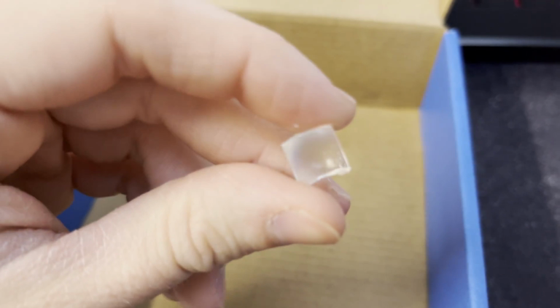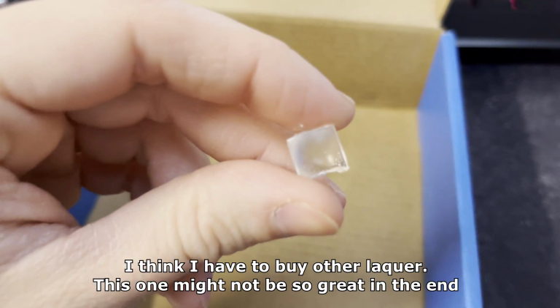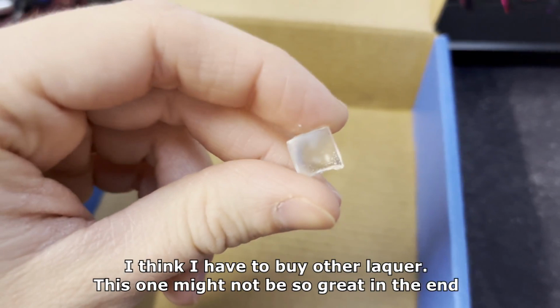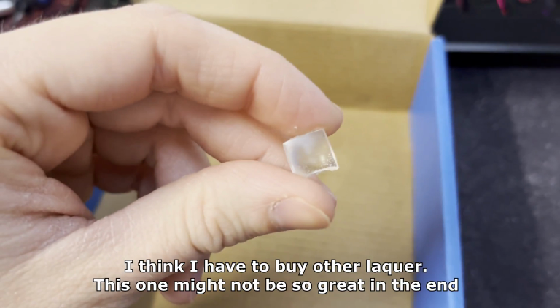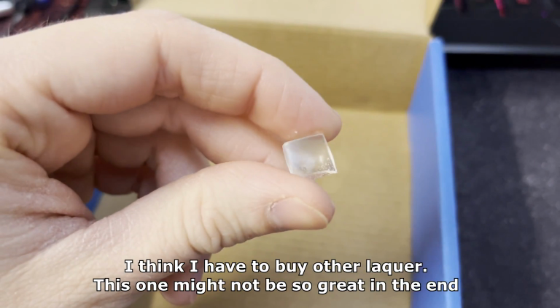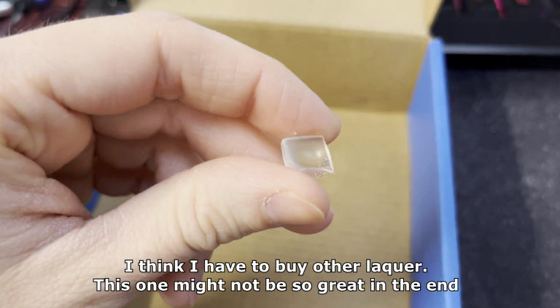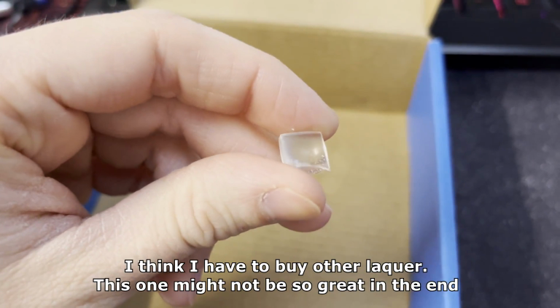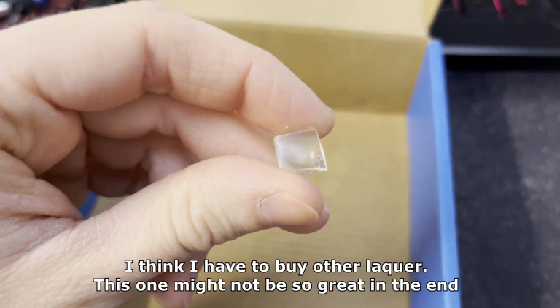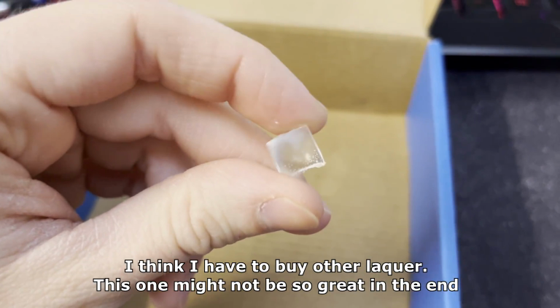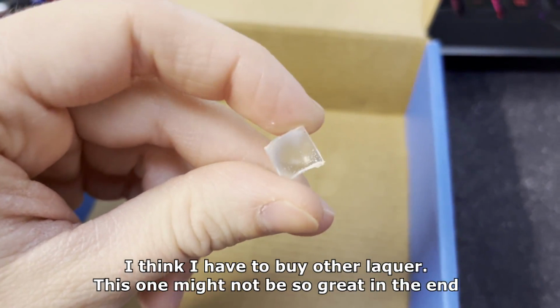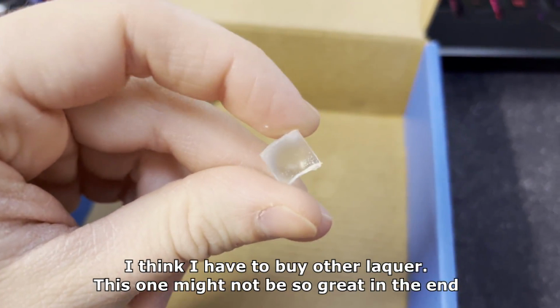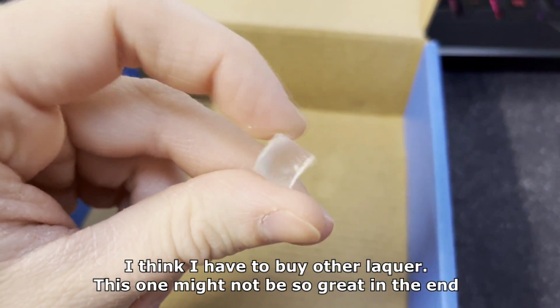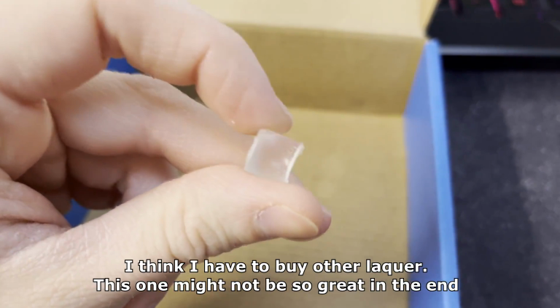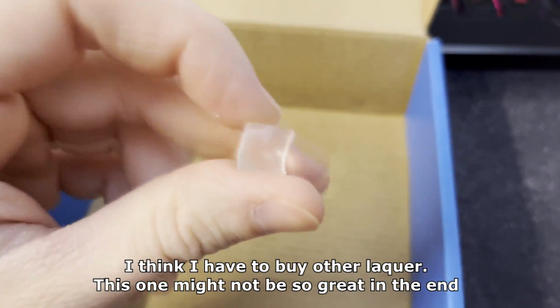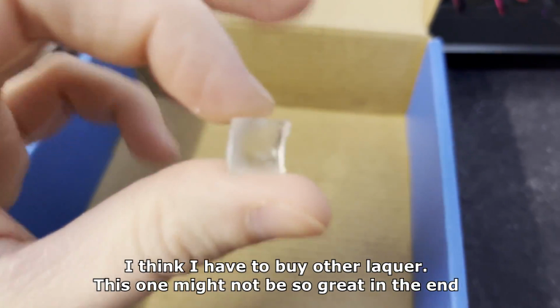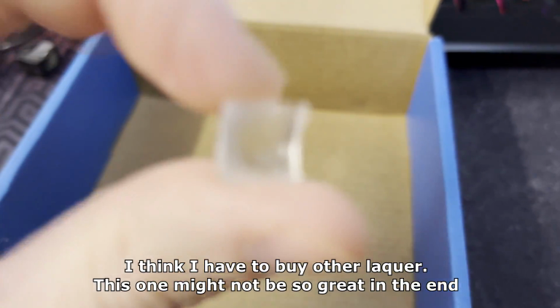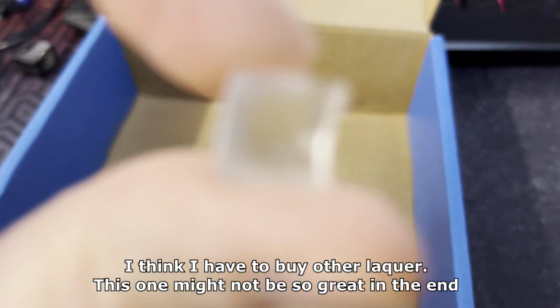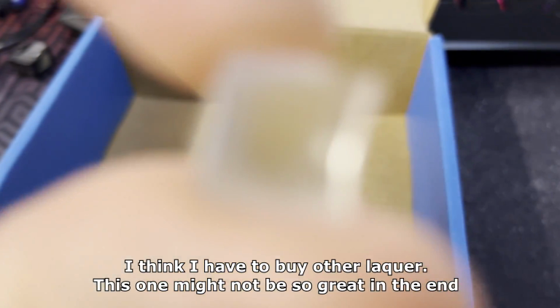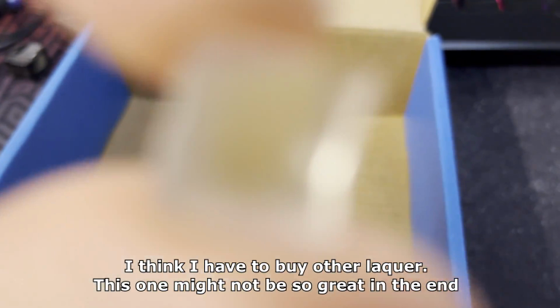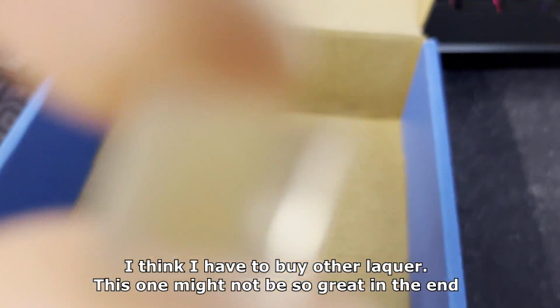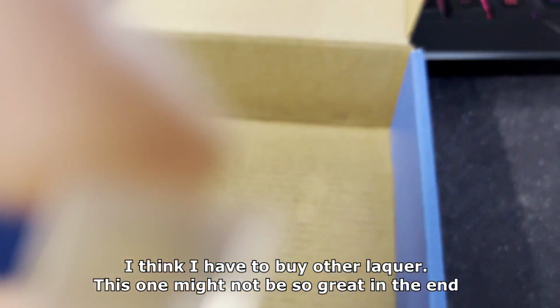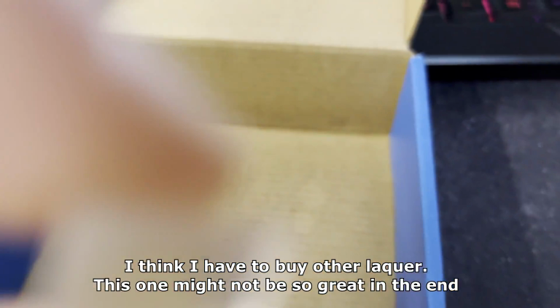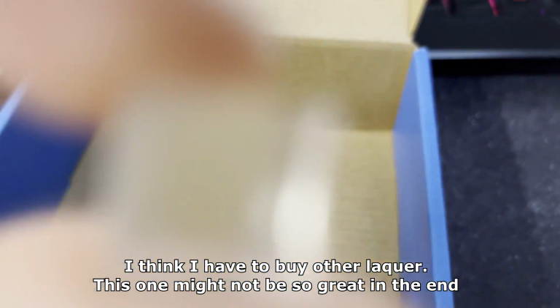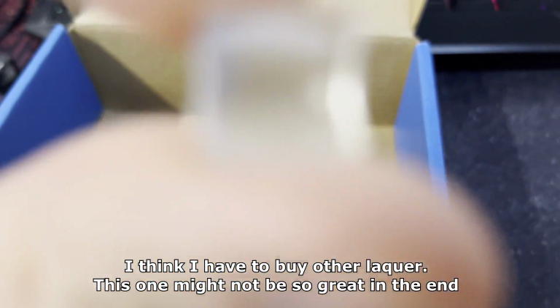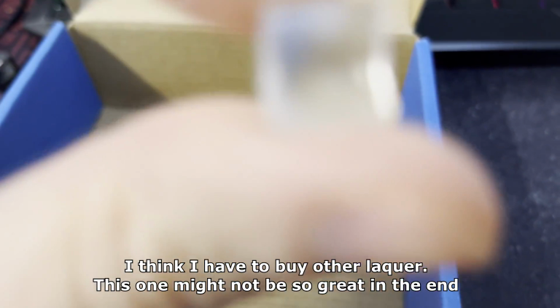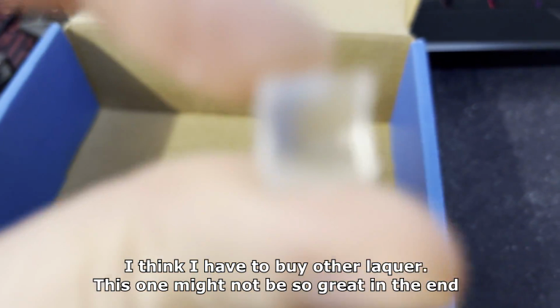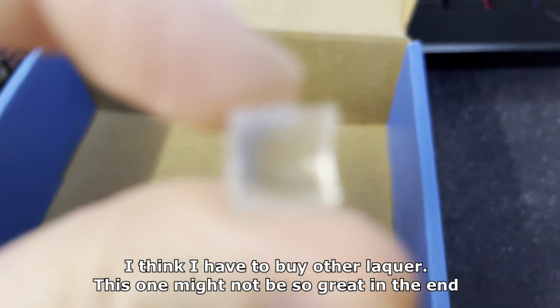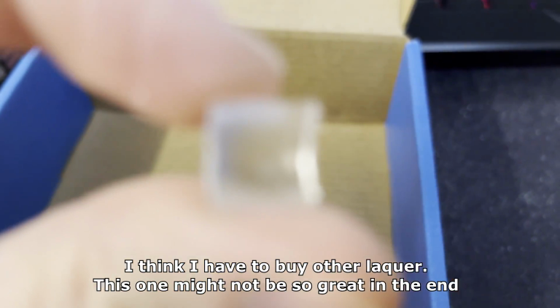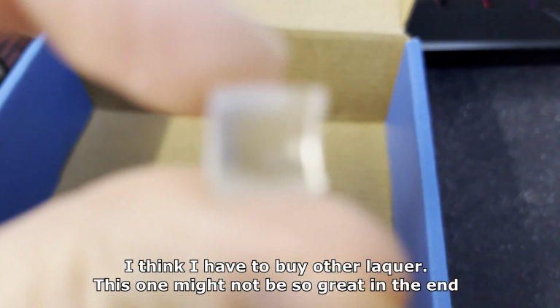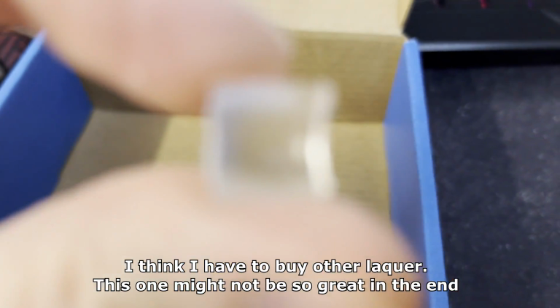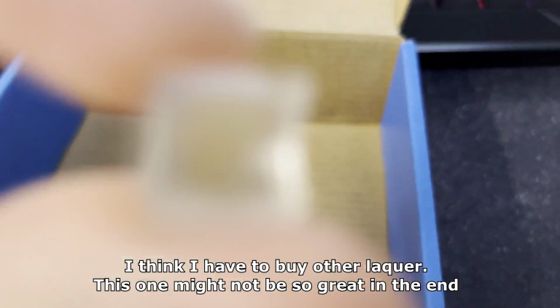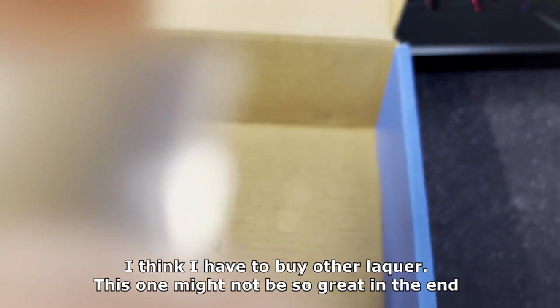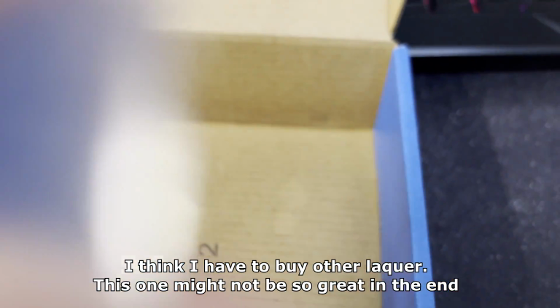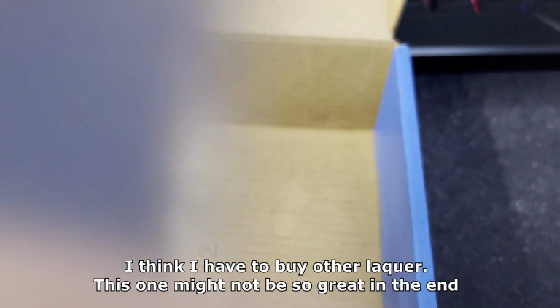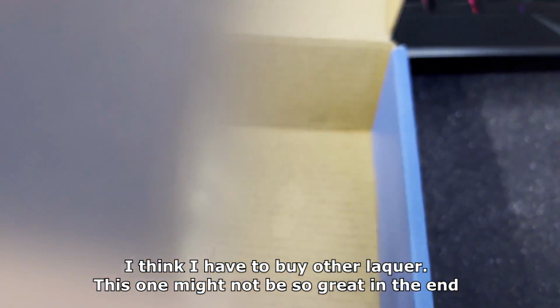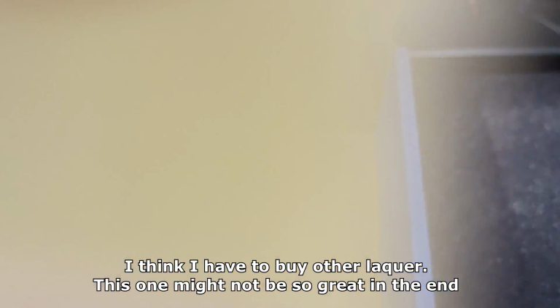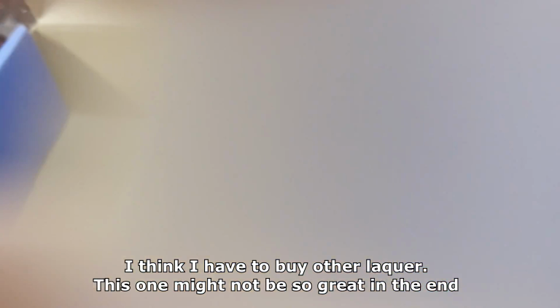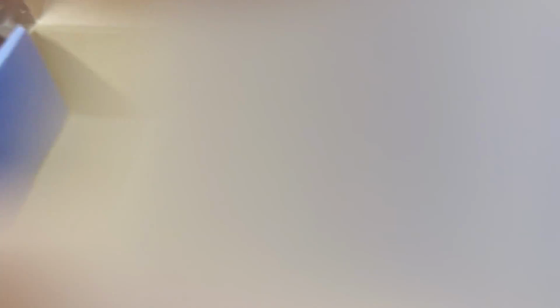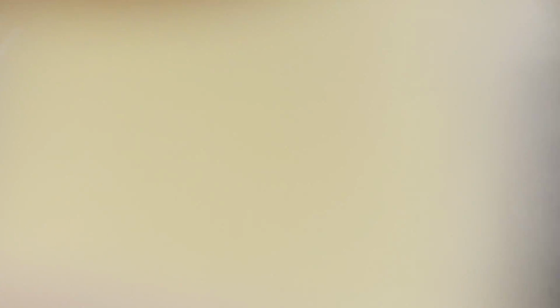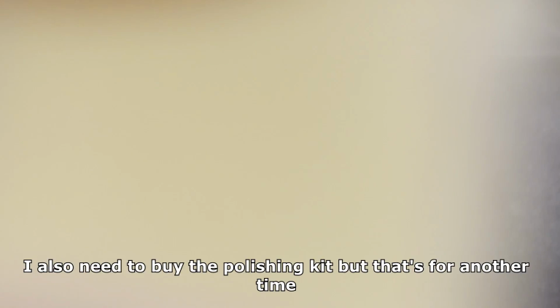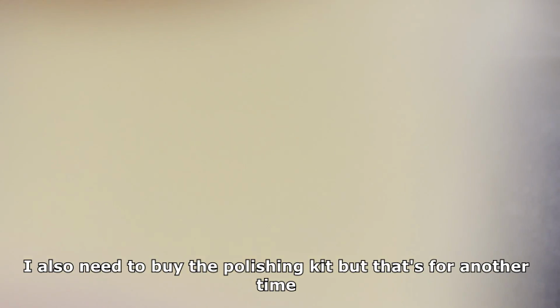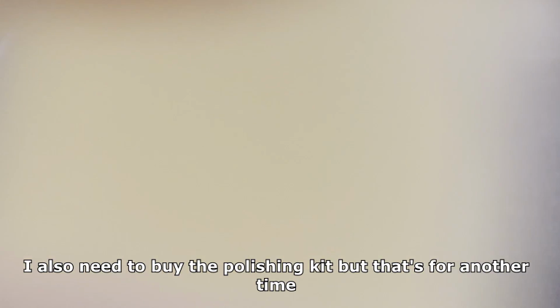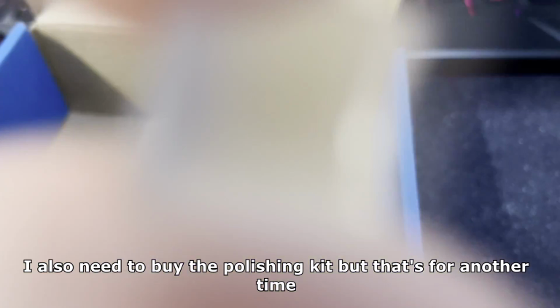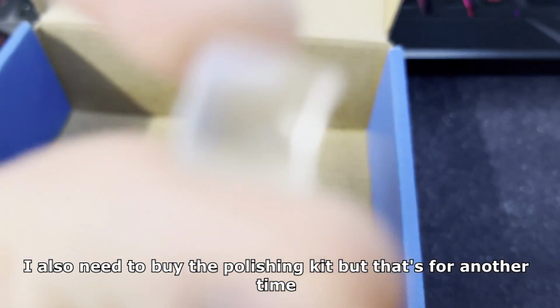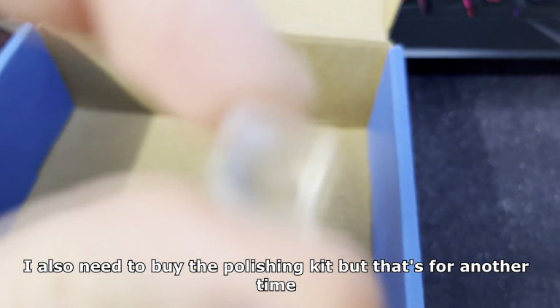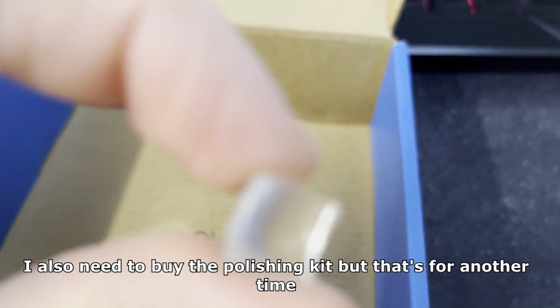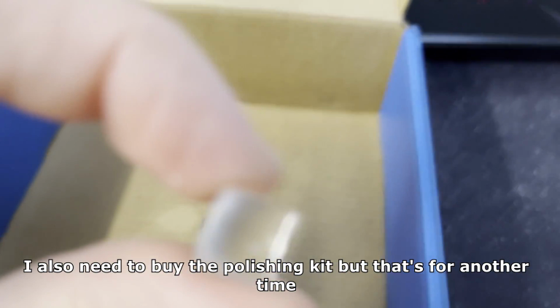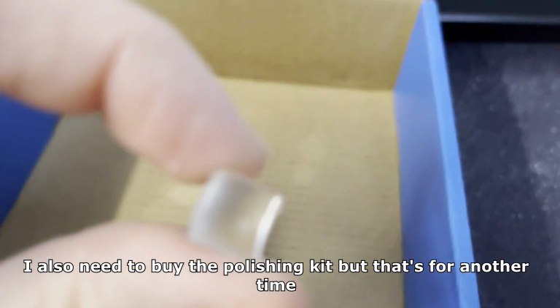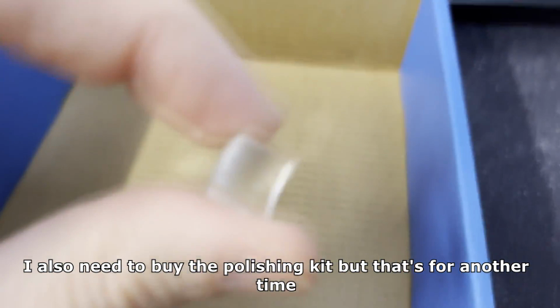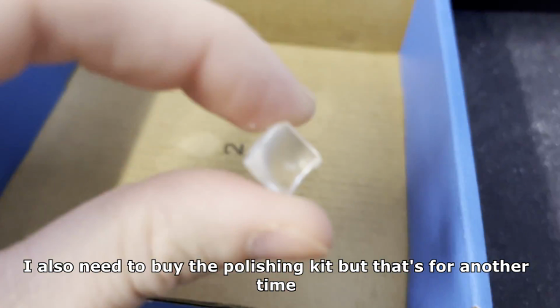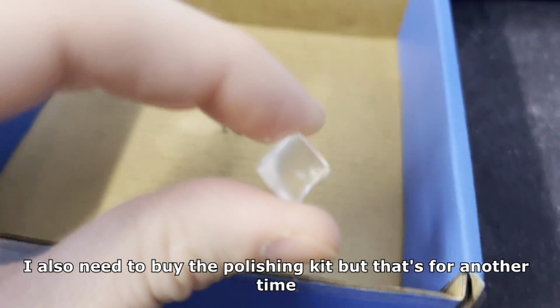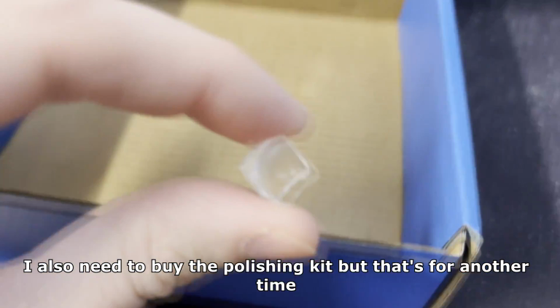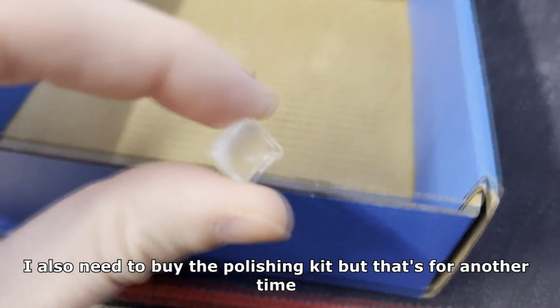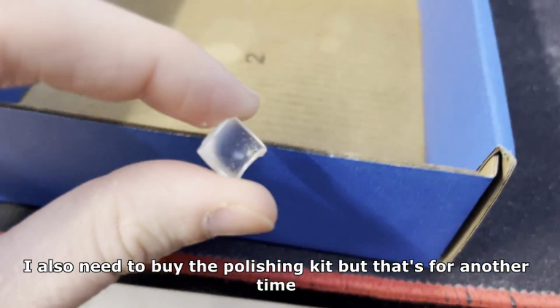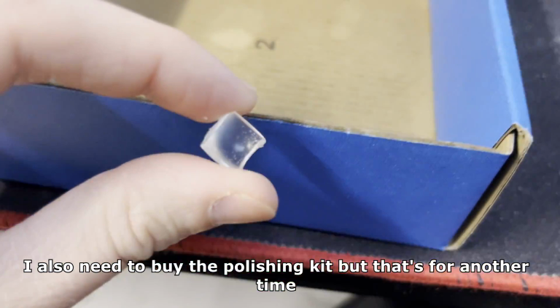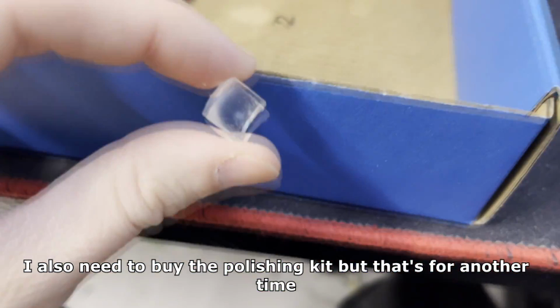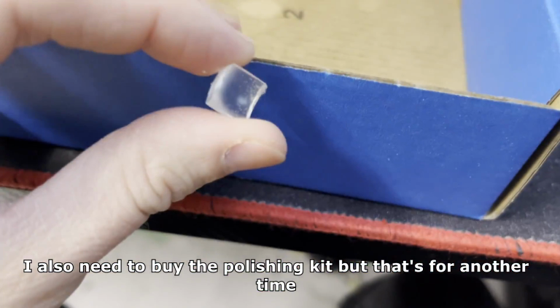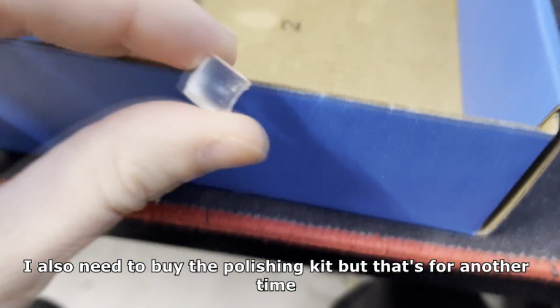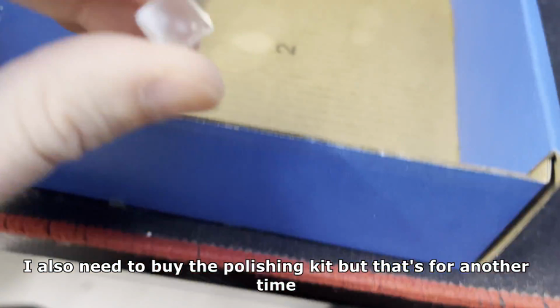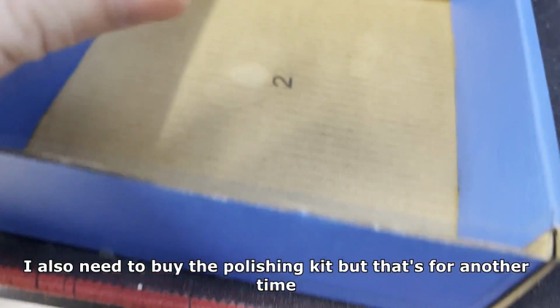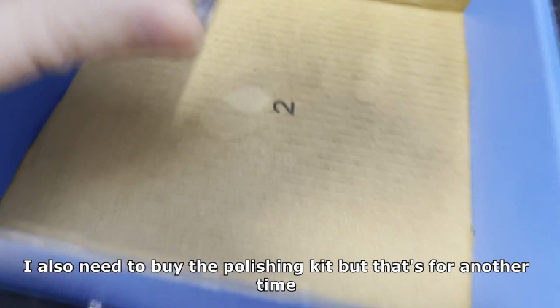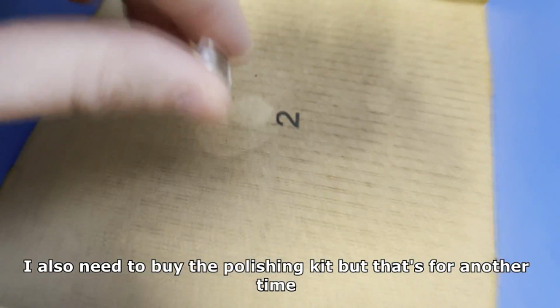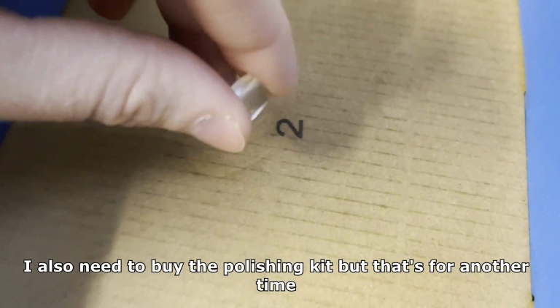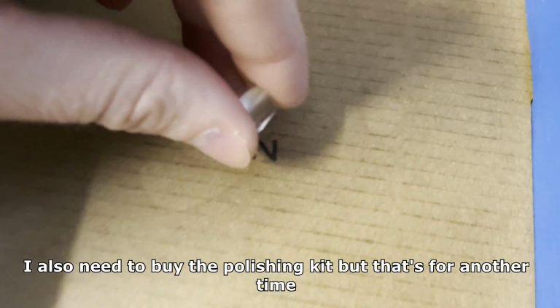I think I have to buy other lacquer — this one might not be so great in the end. I also need to buy a polishing kit but that's for another time.